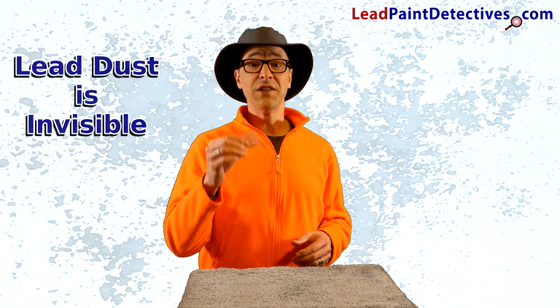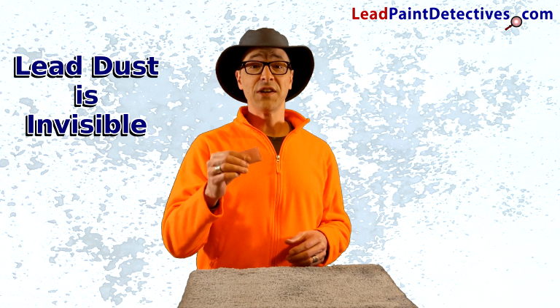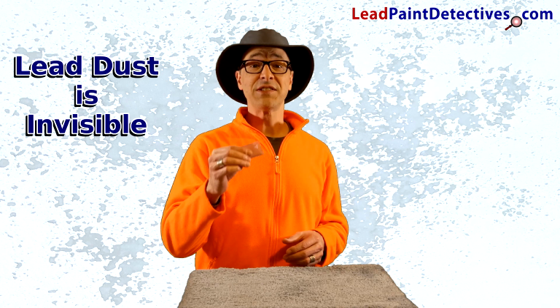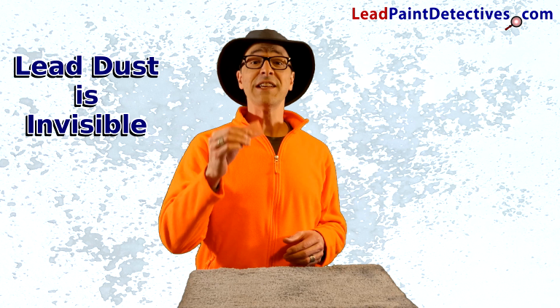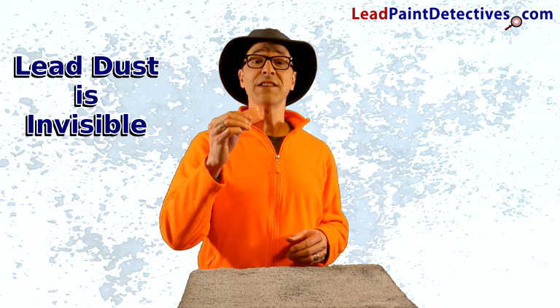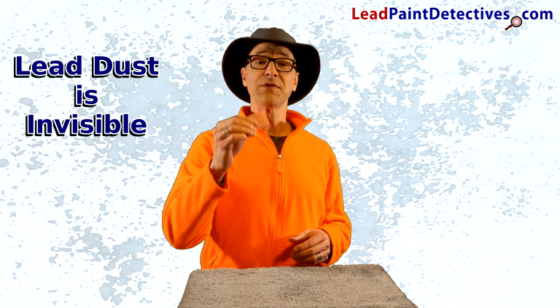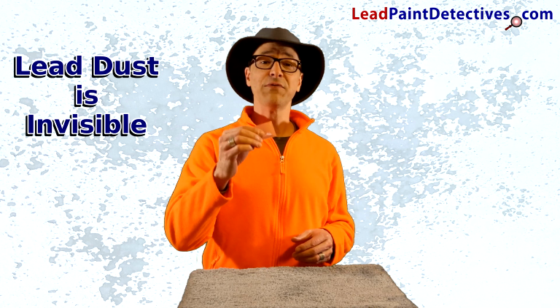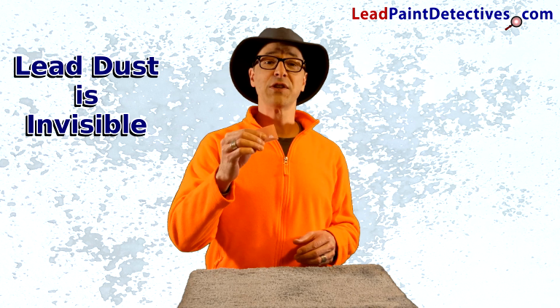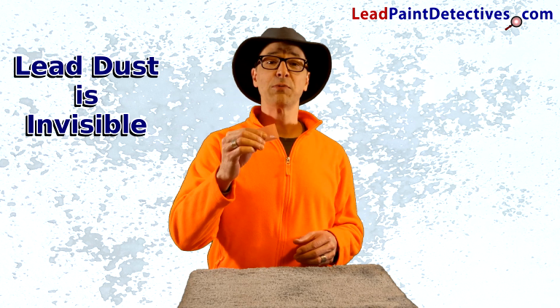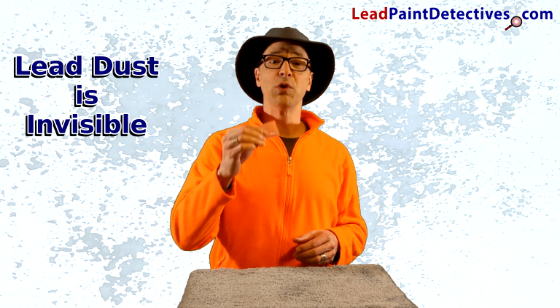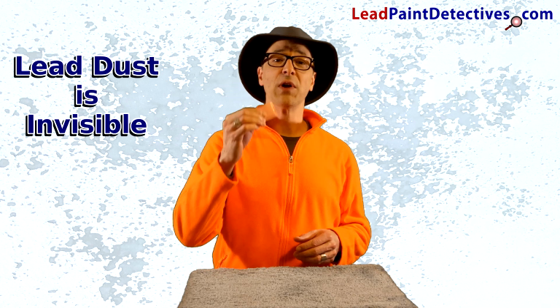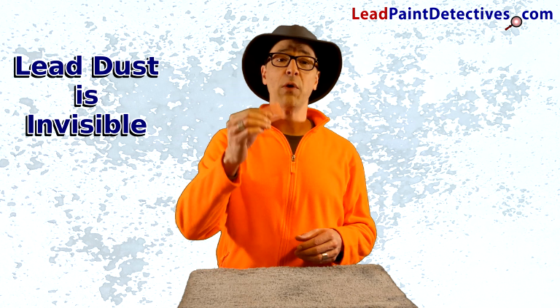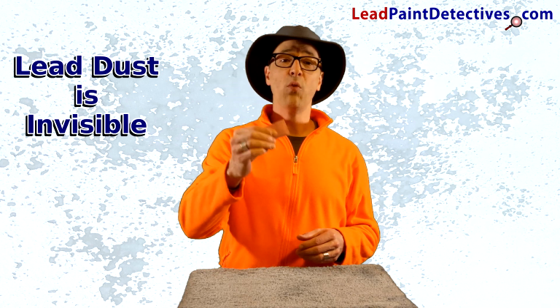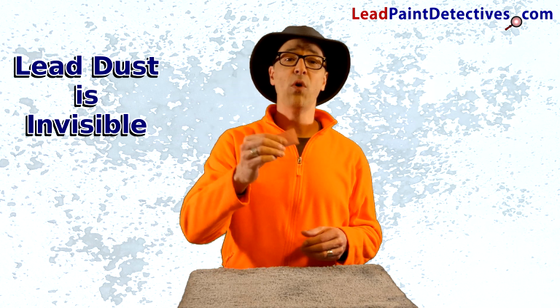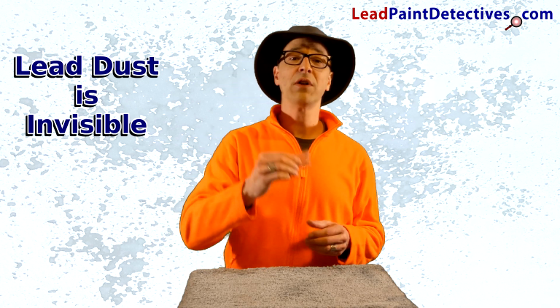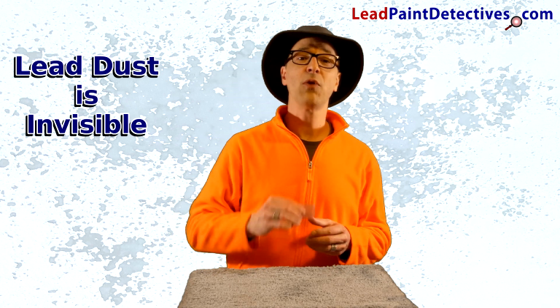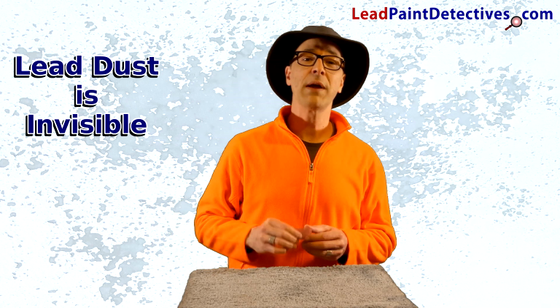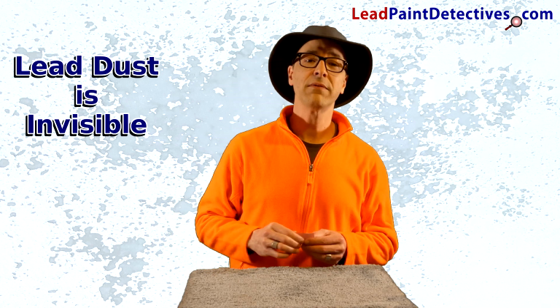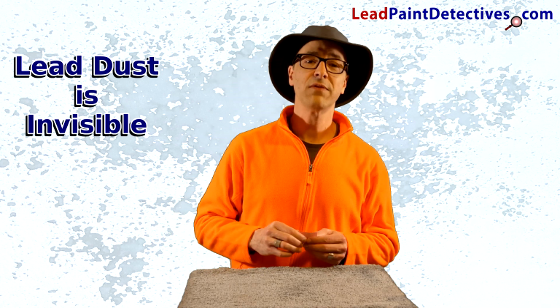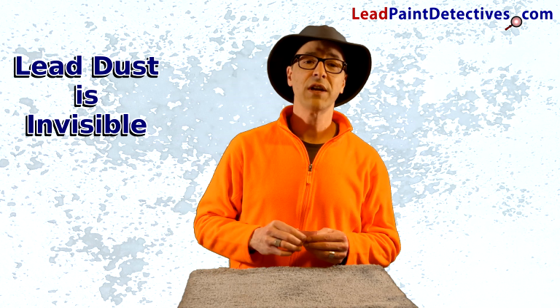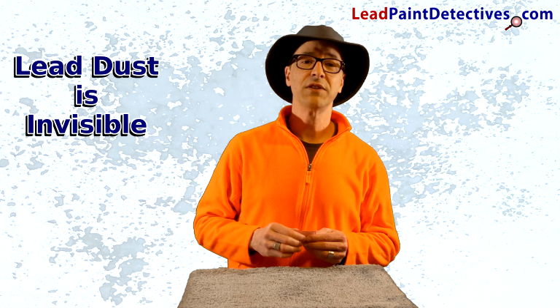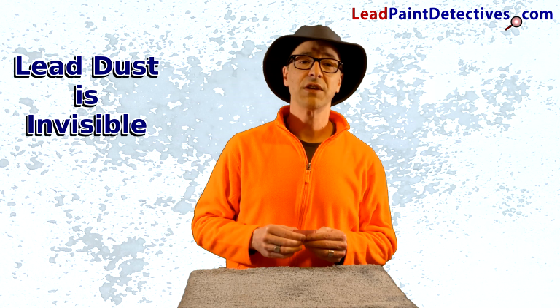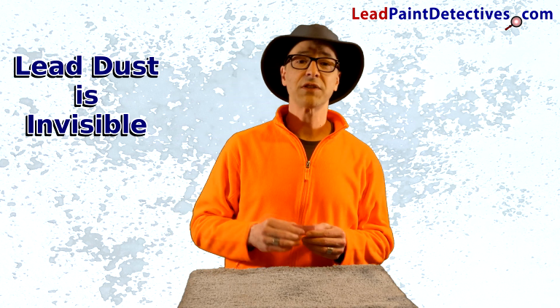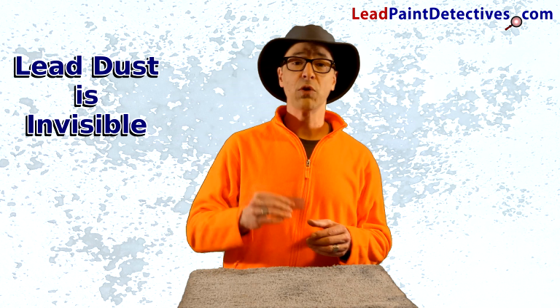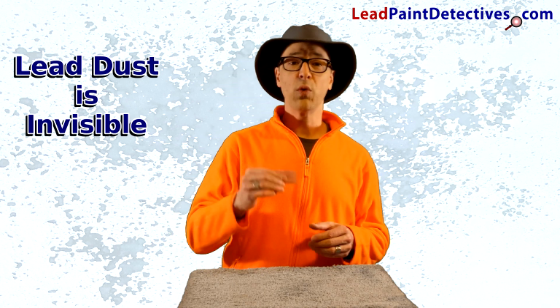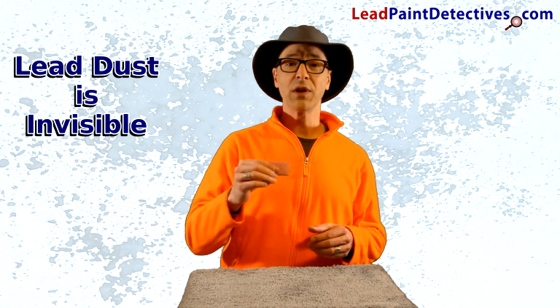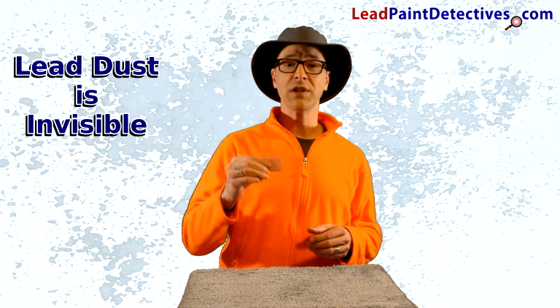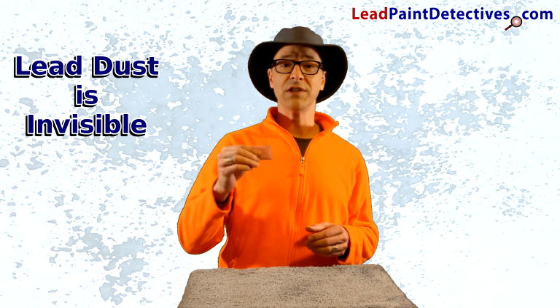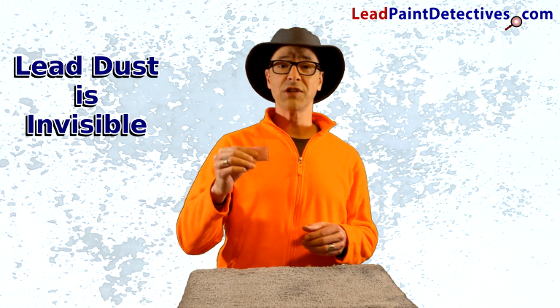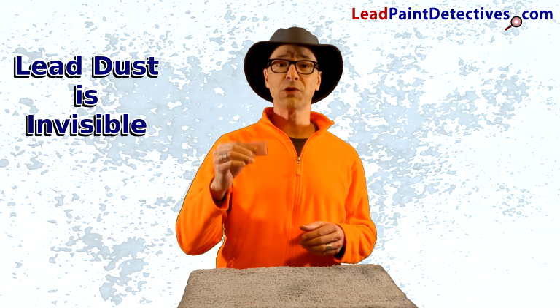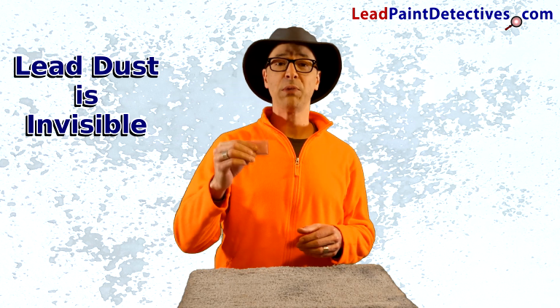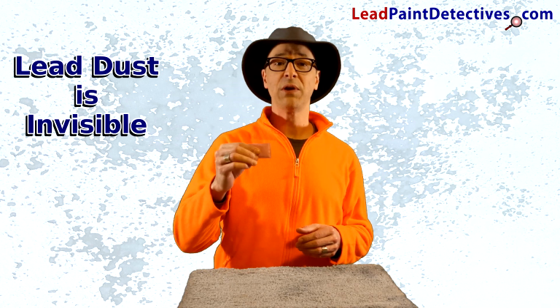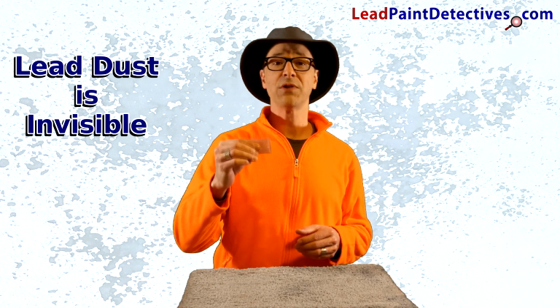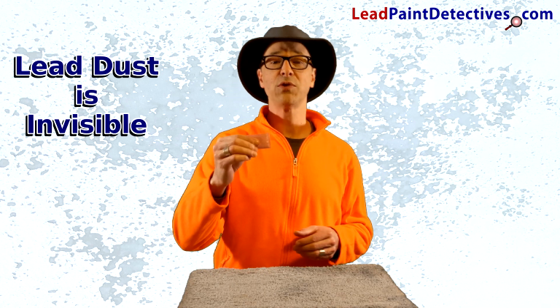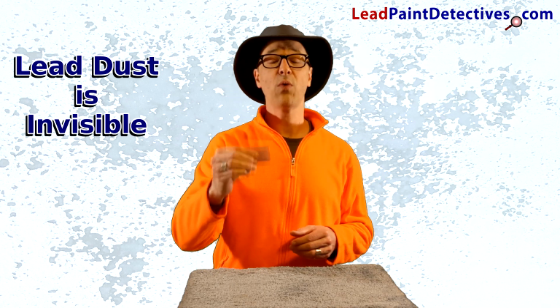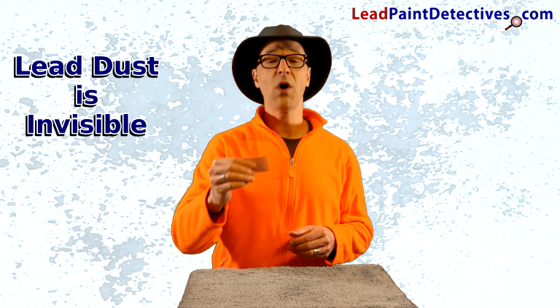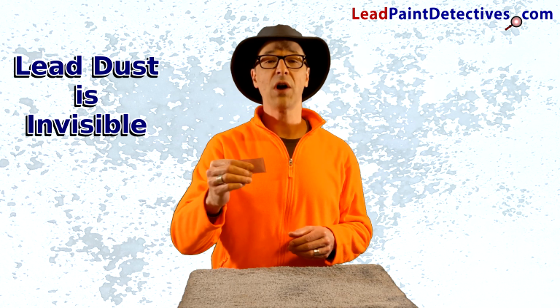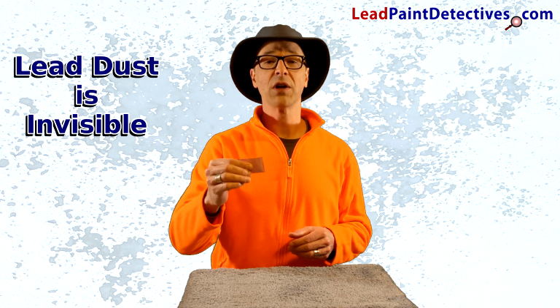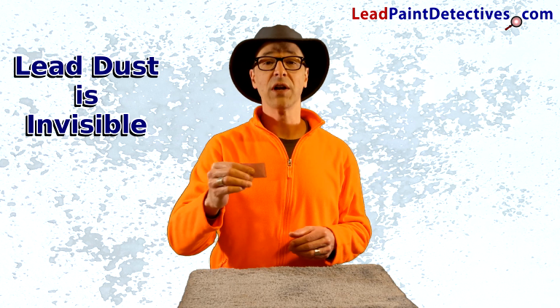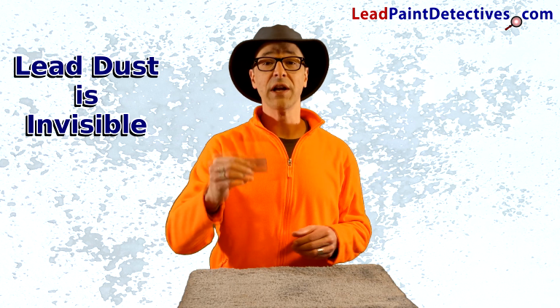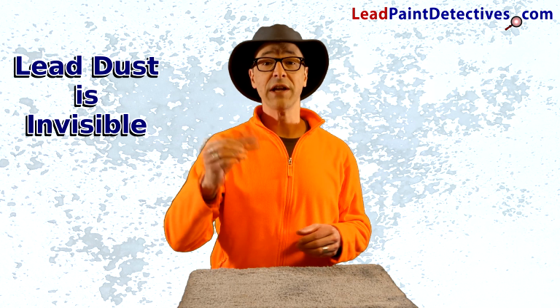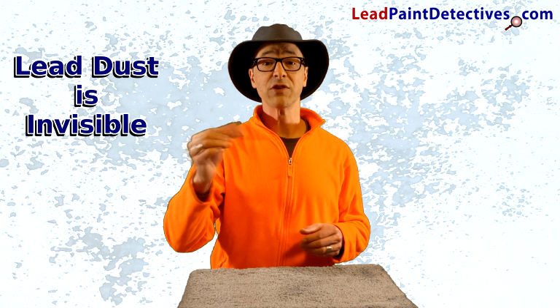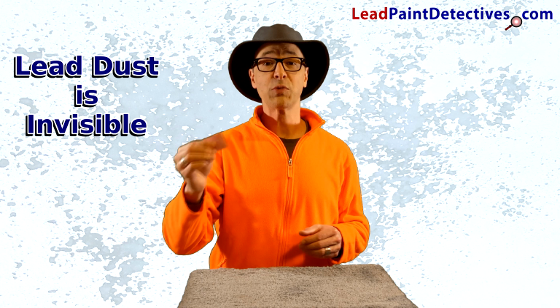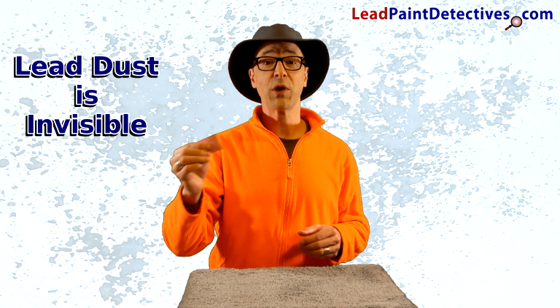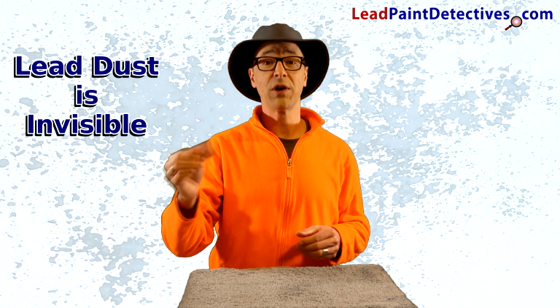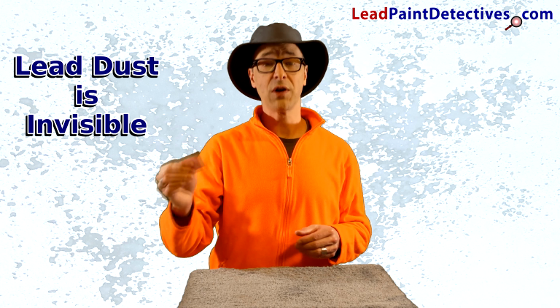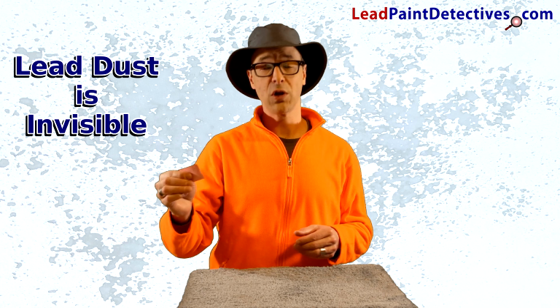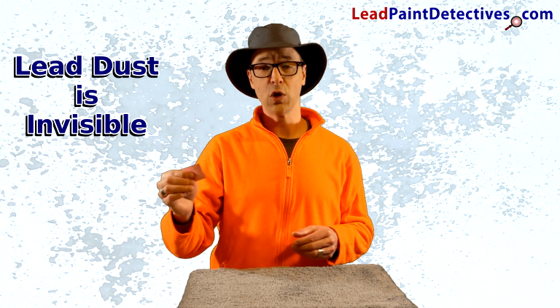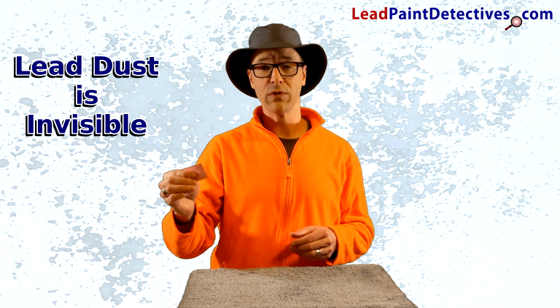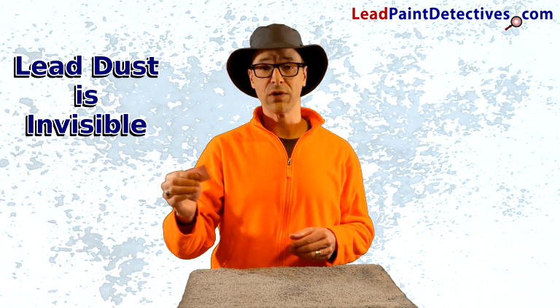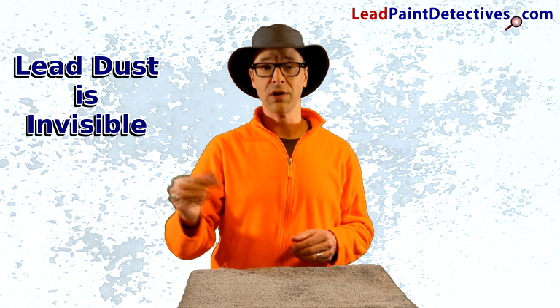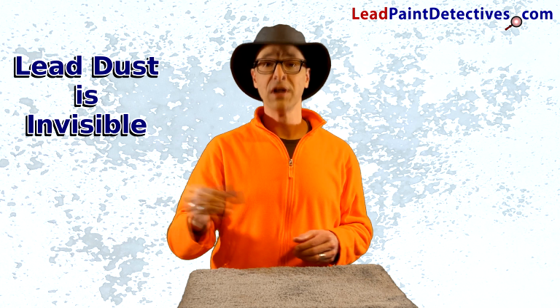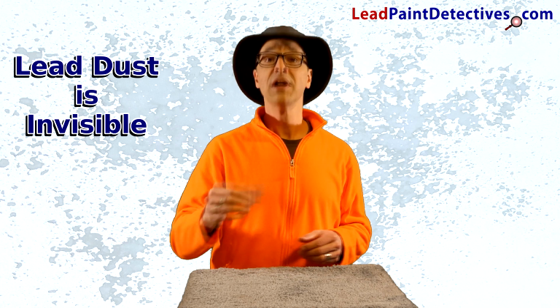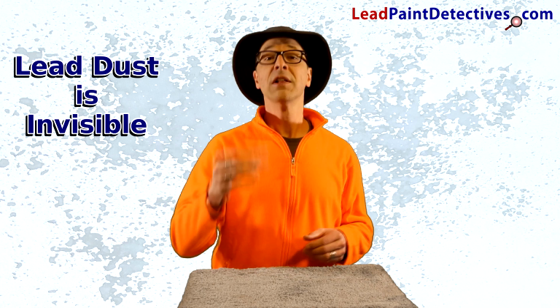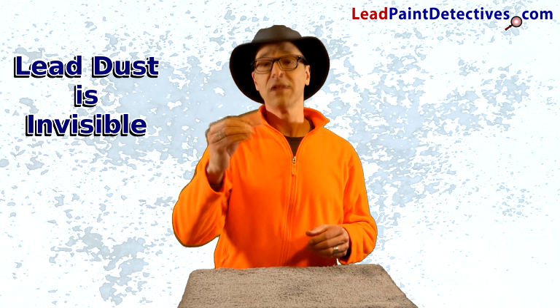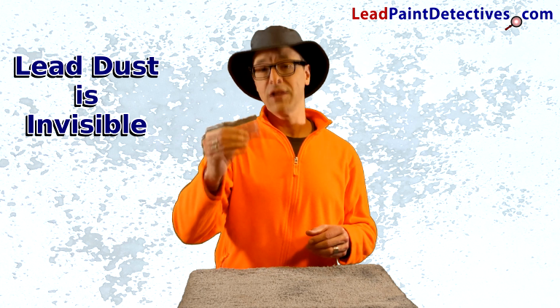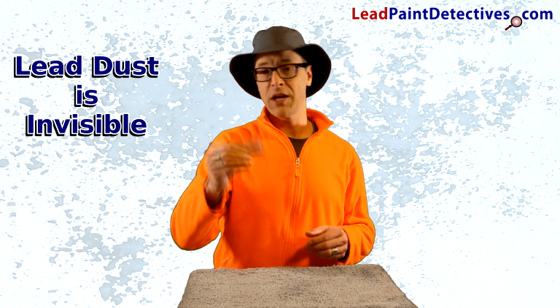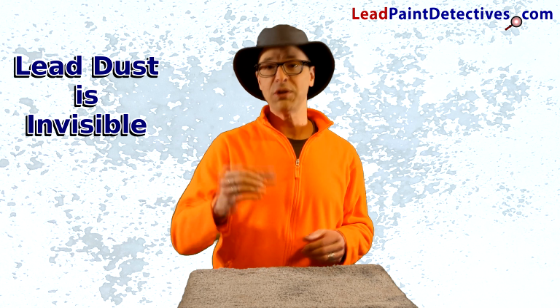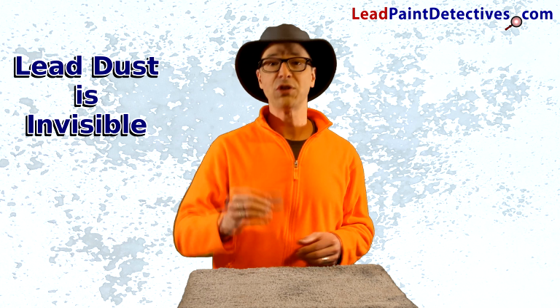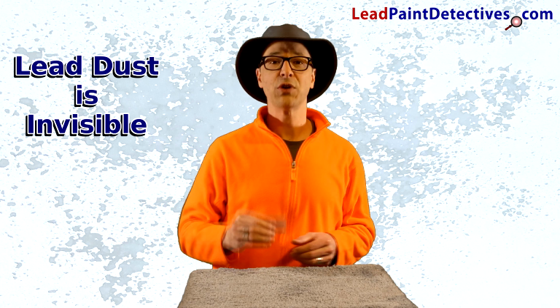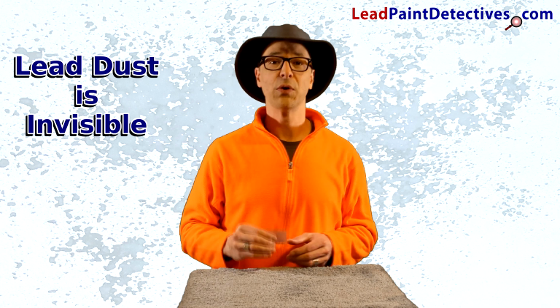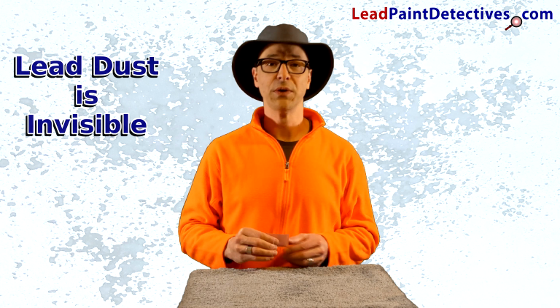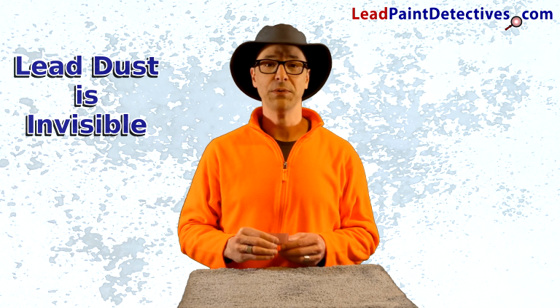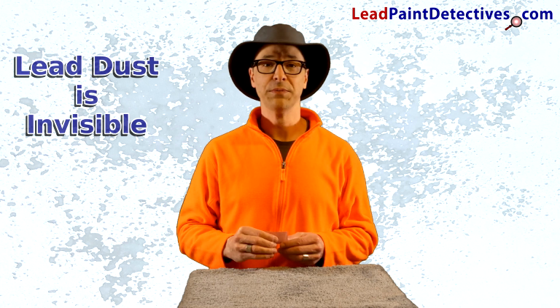Lead dust is invisible, and one gram of lead dust can quickly disappear as you walk on it and spread it all over. Let me show you.